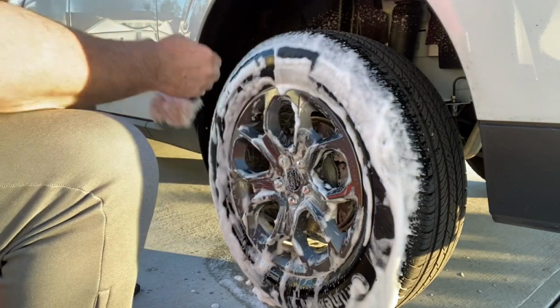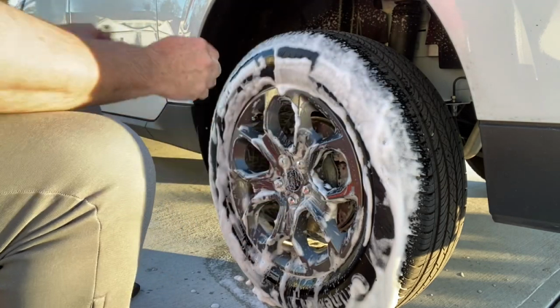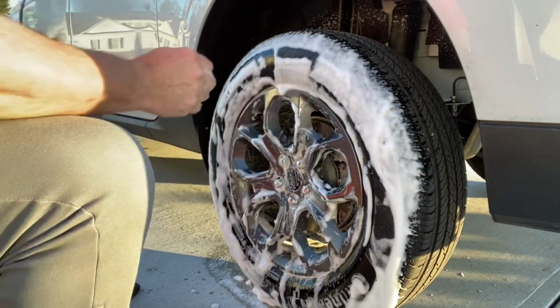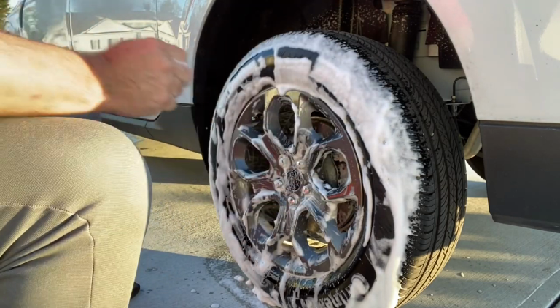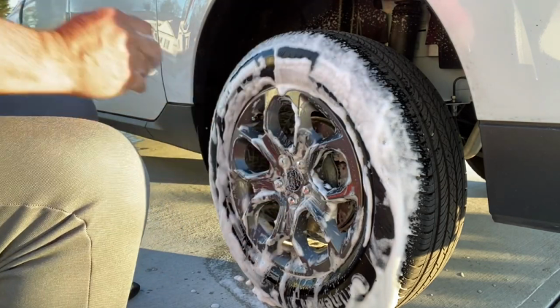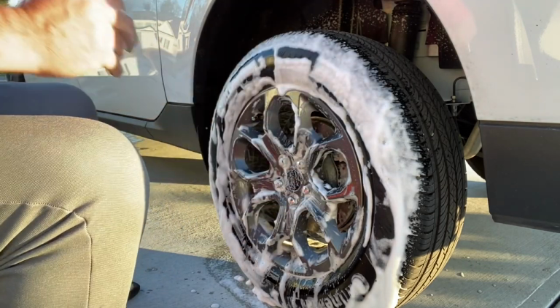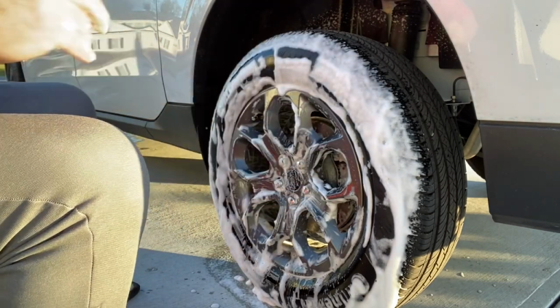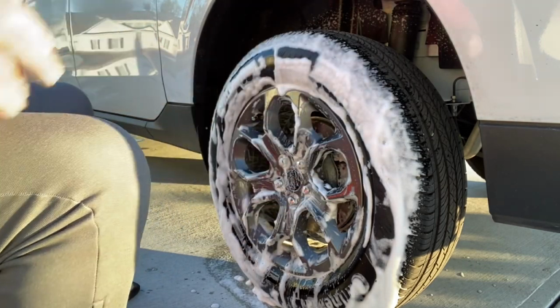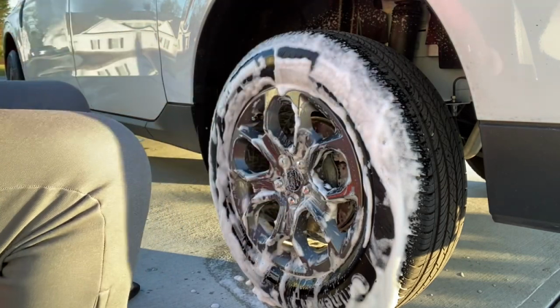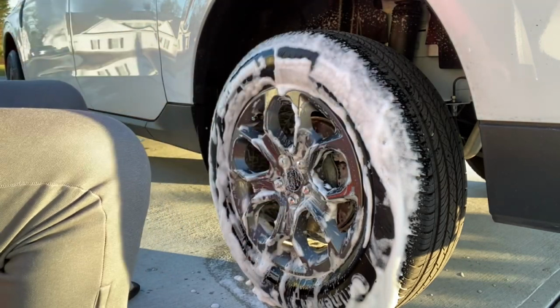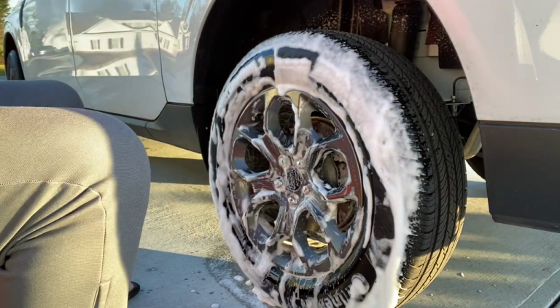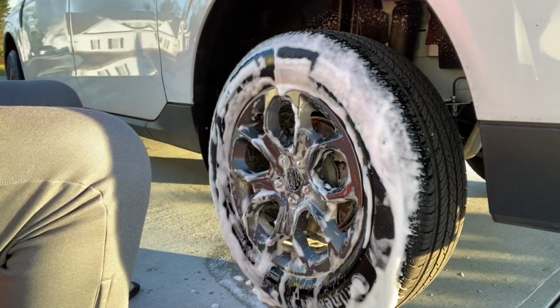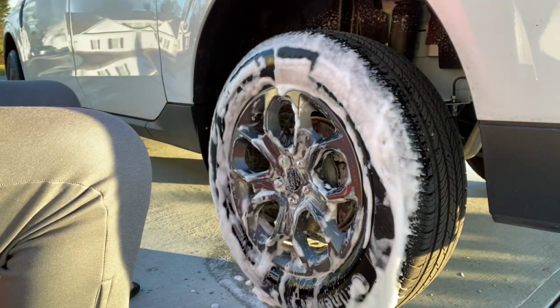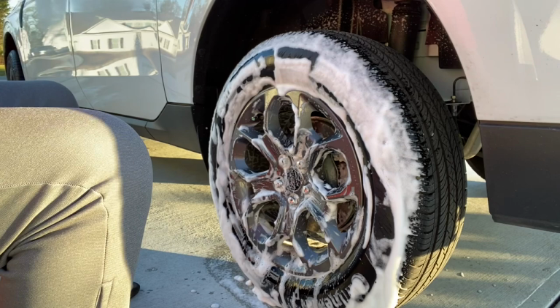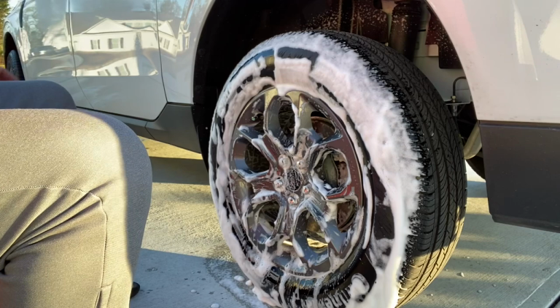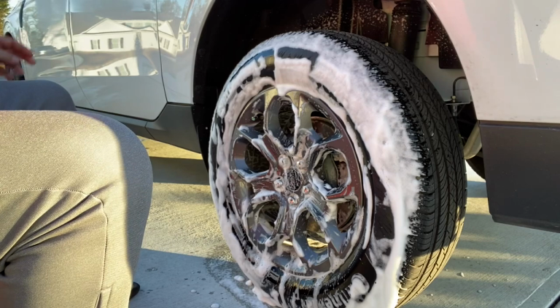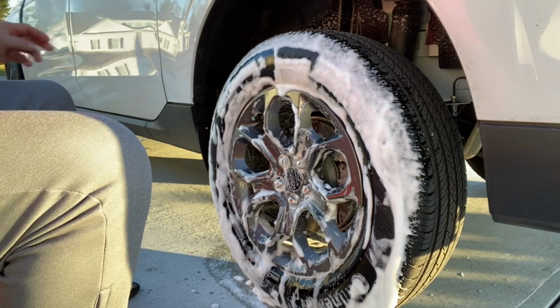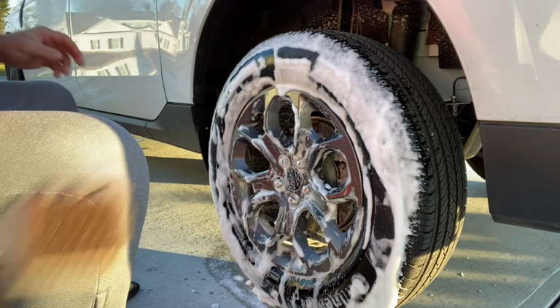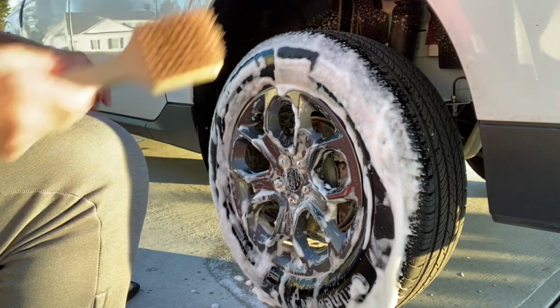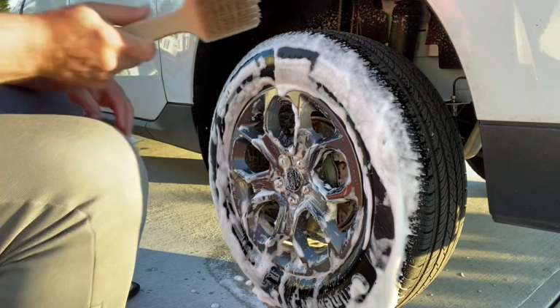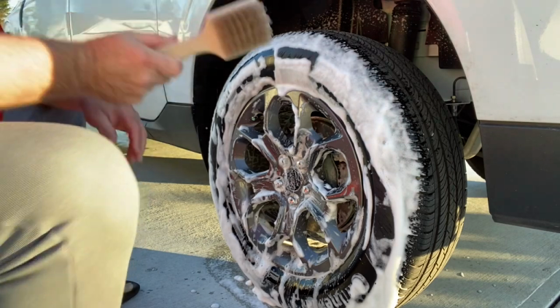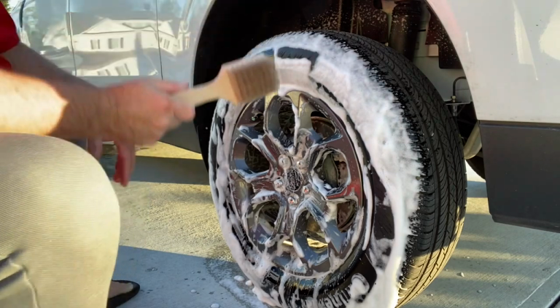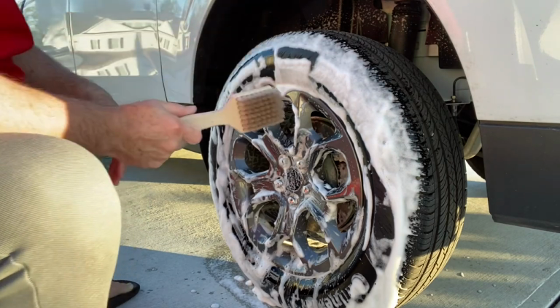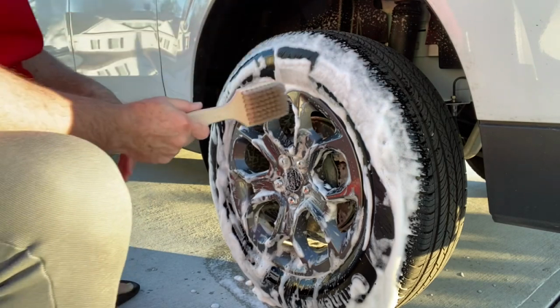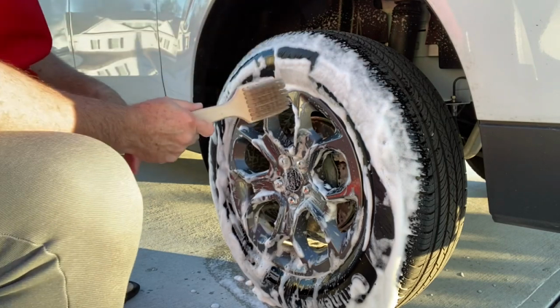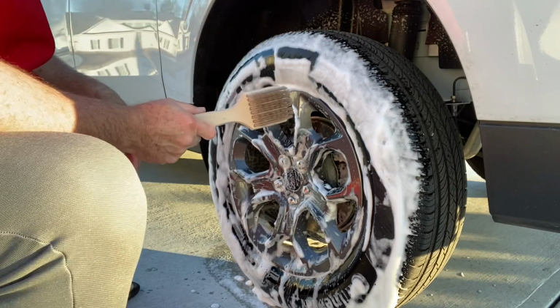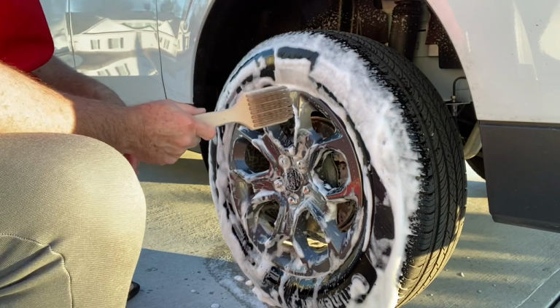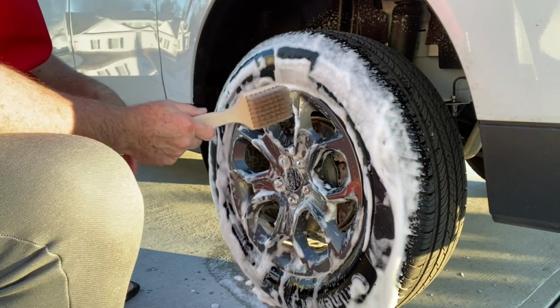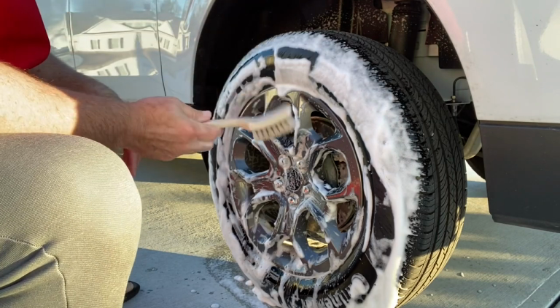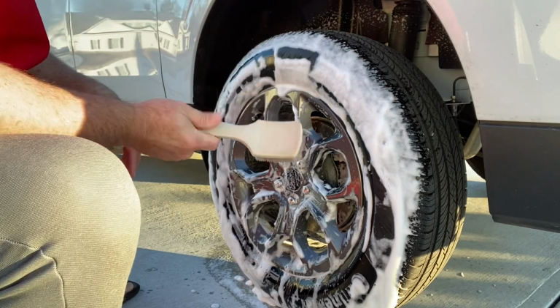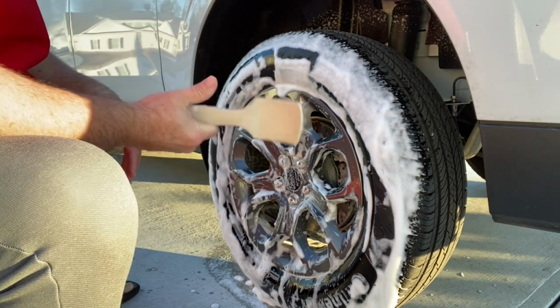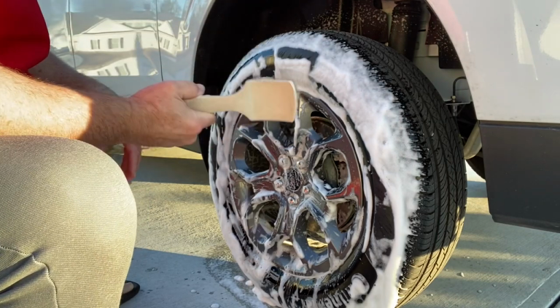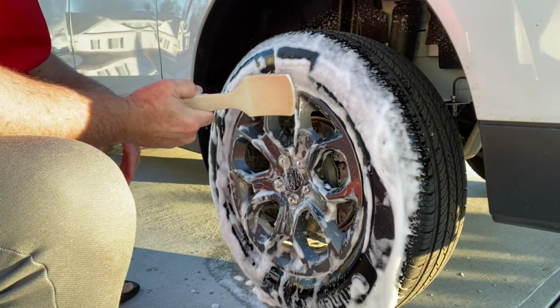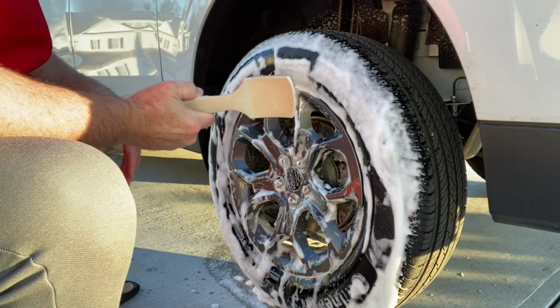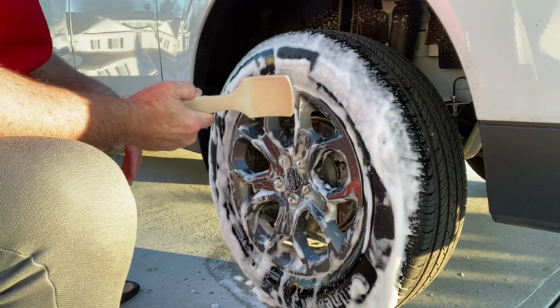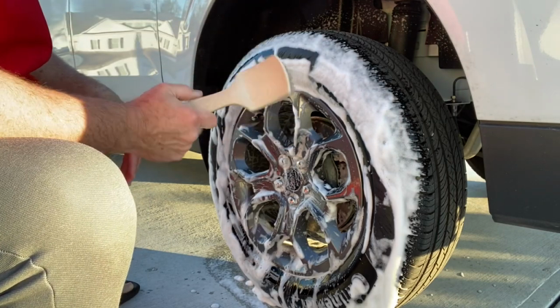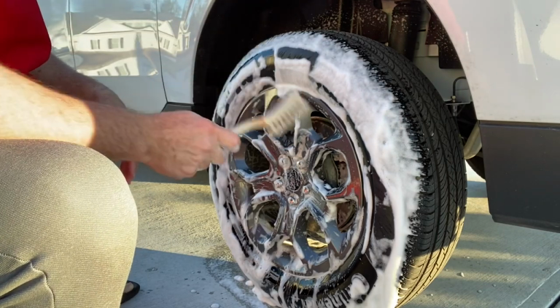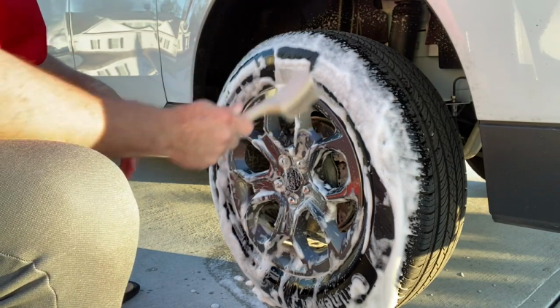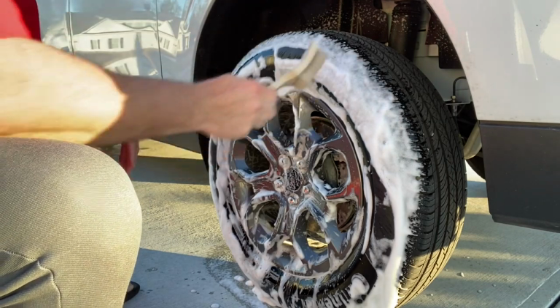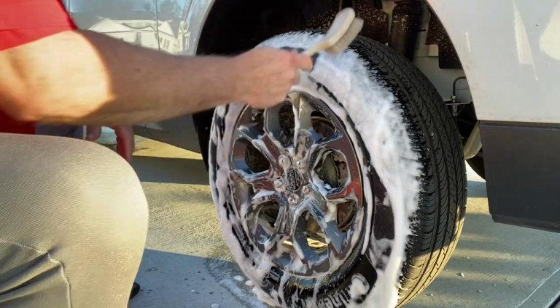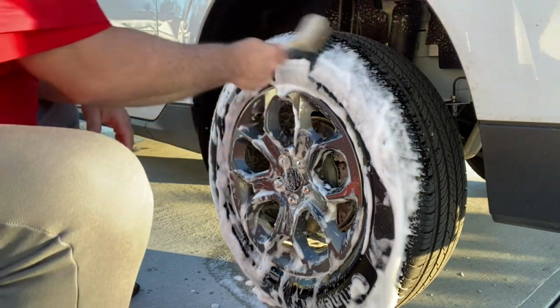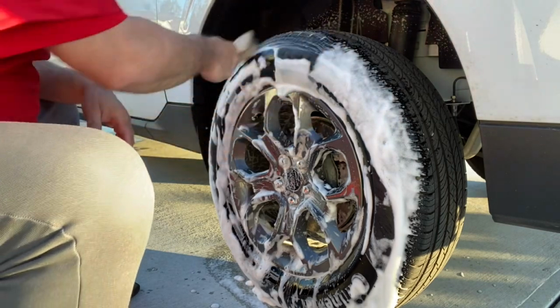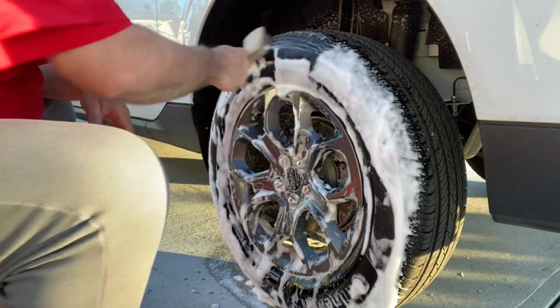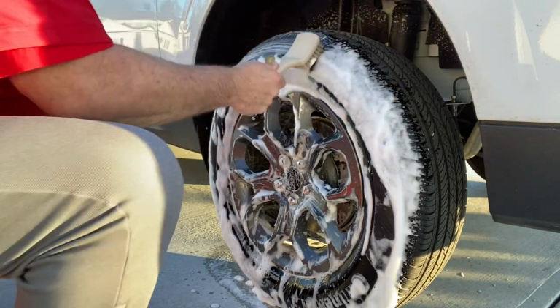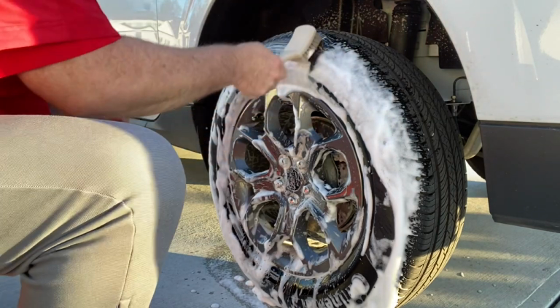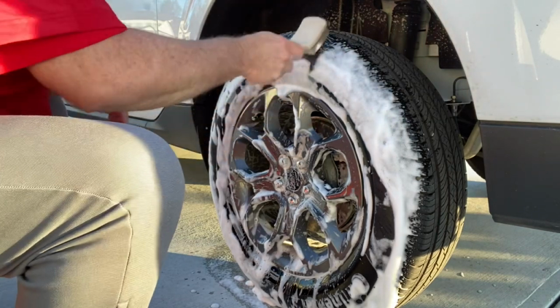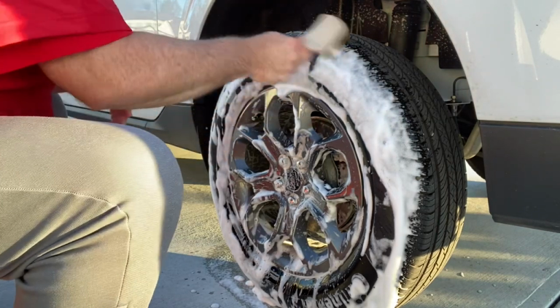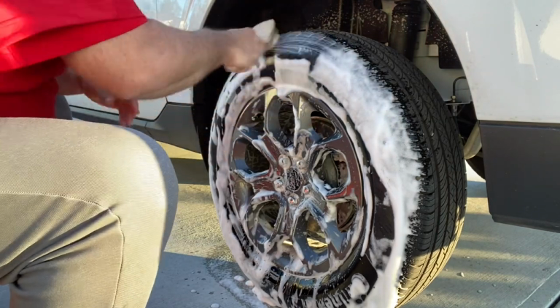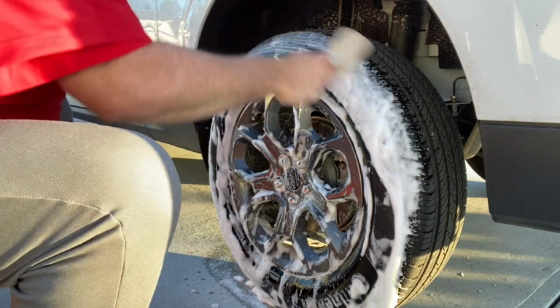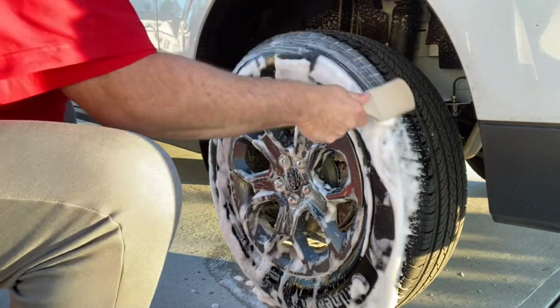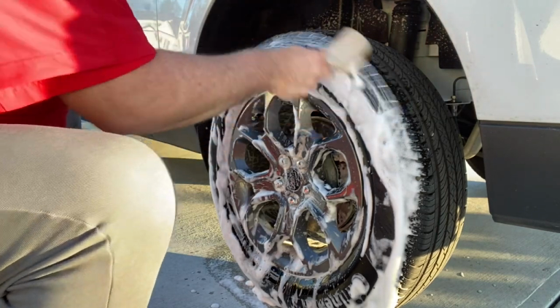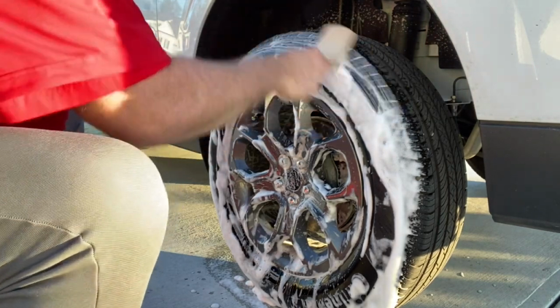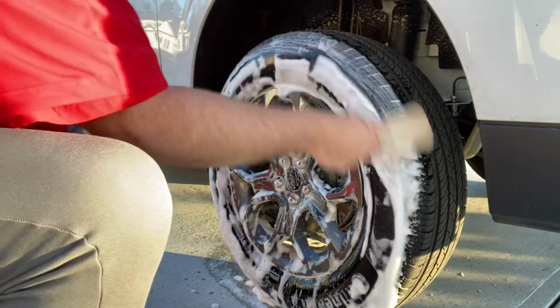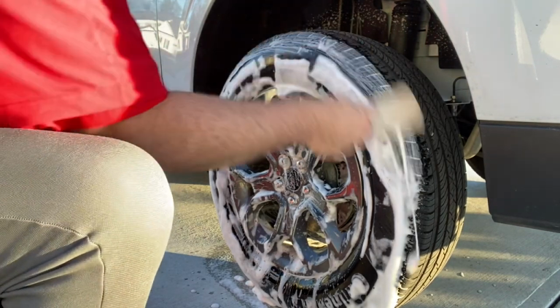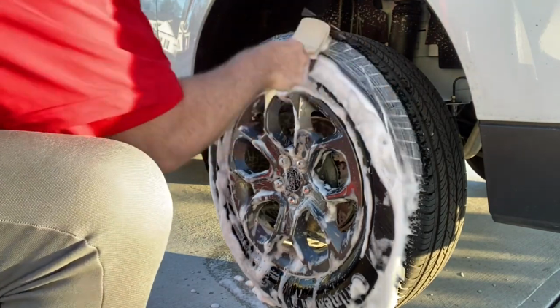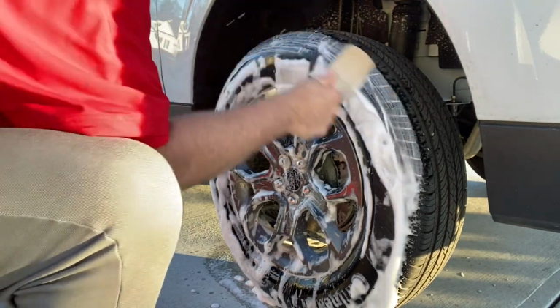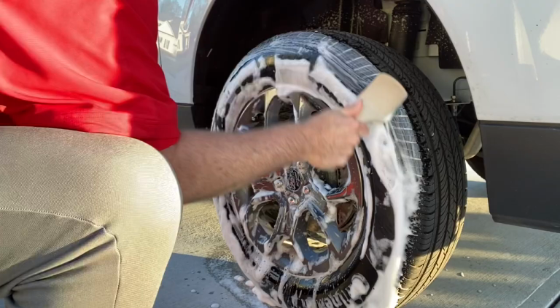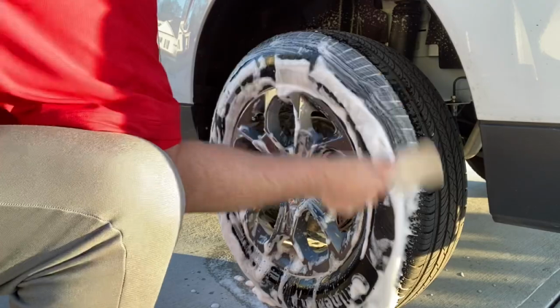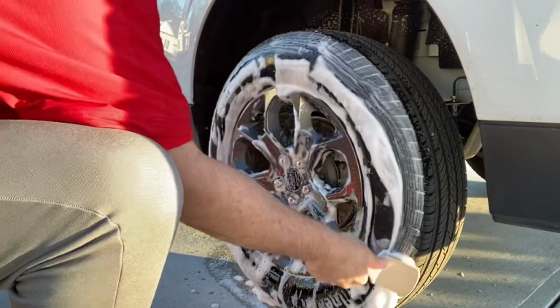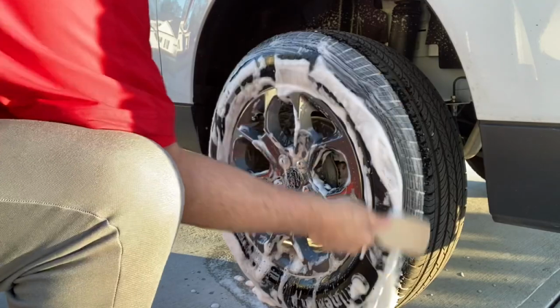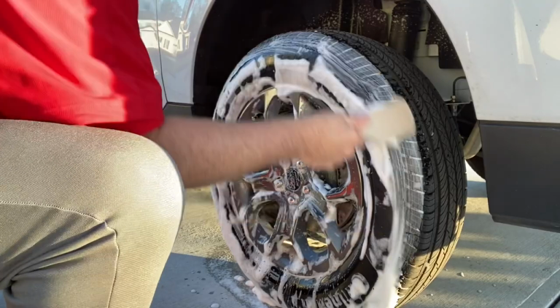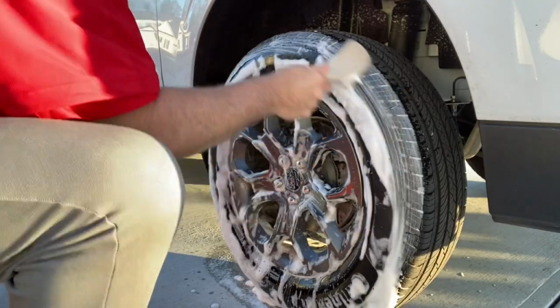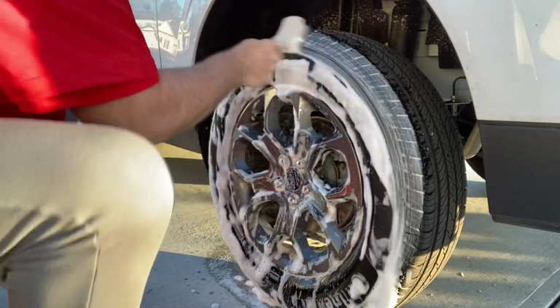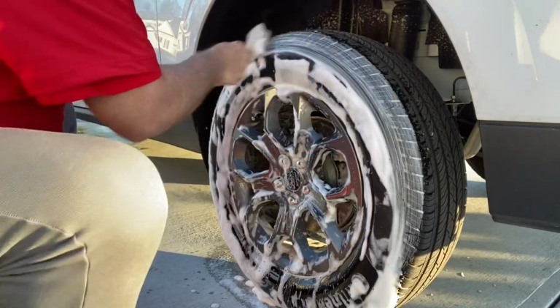My next step is I just use a small tough brush for my tires.